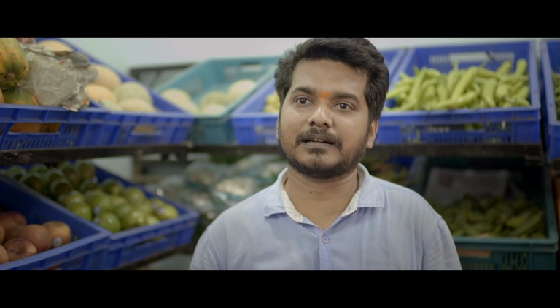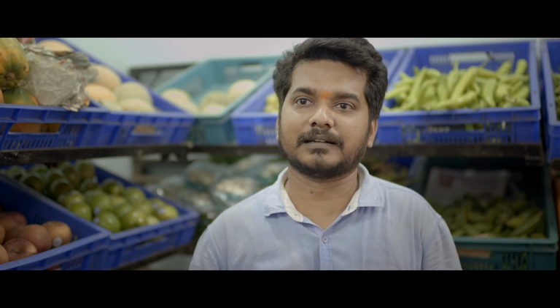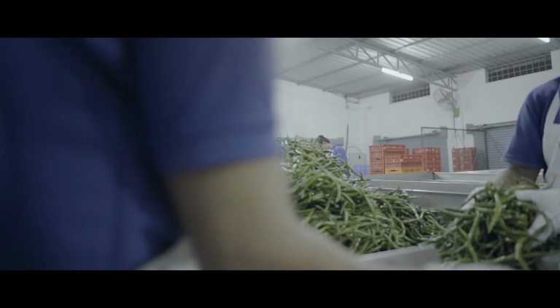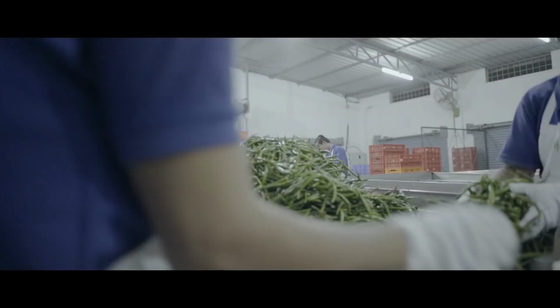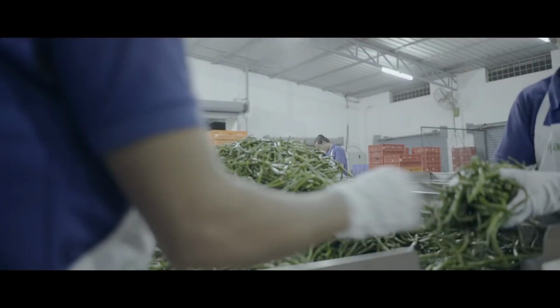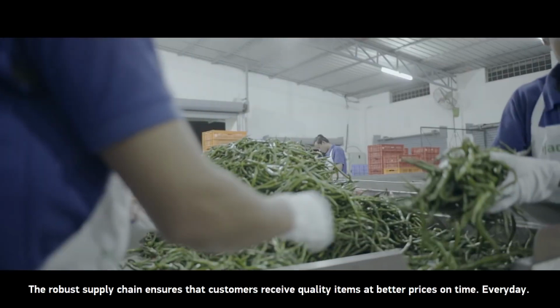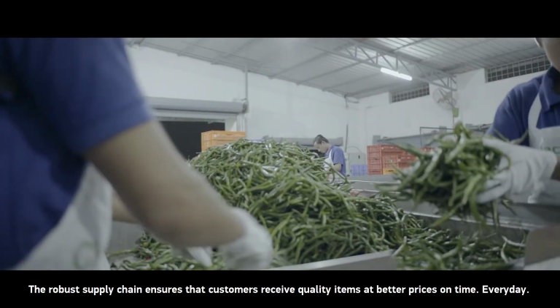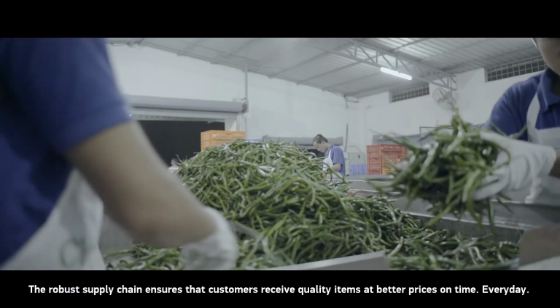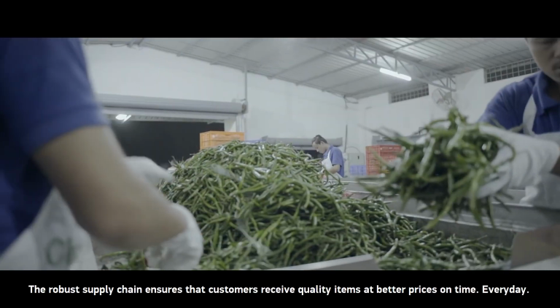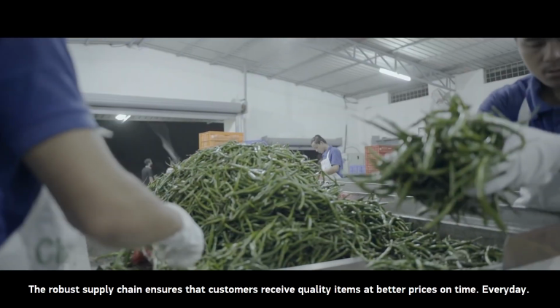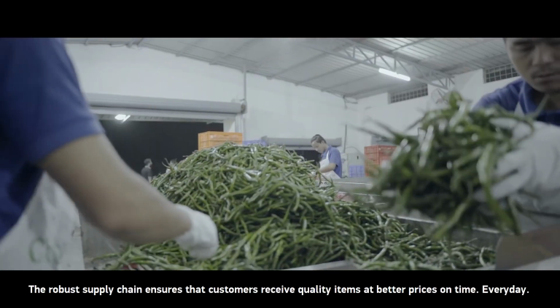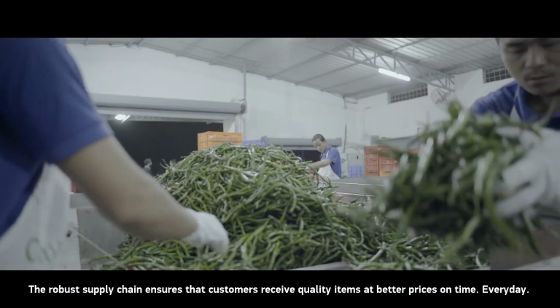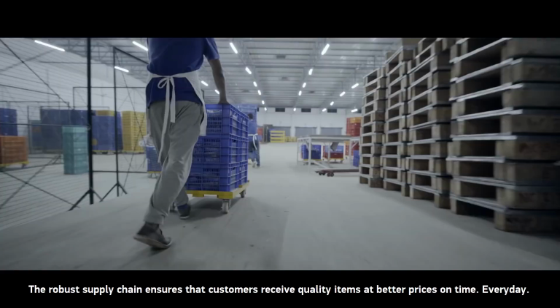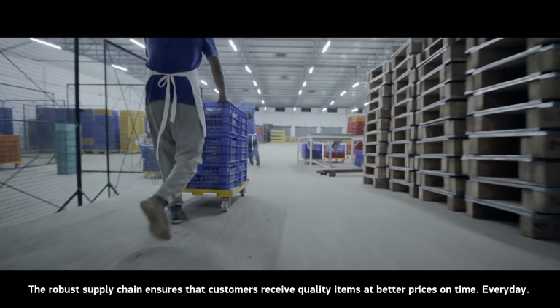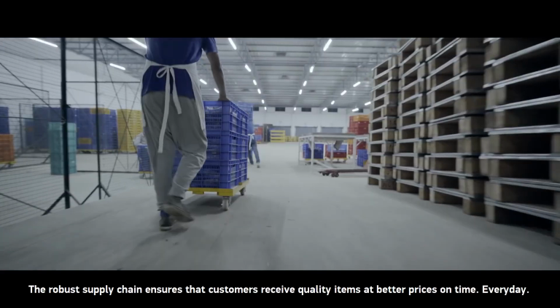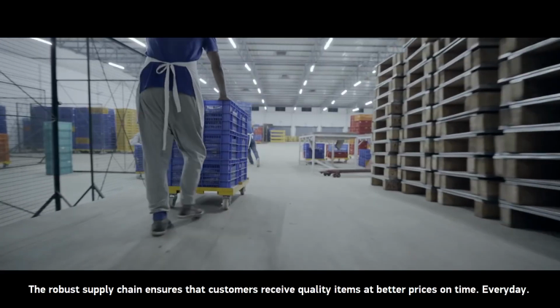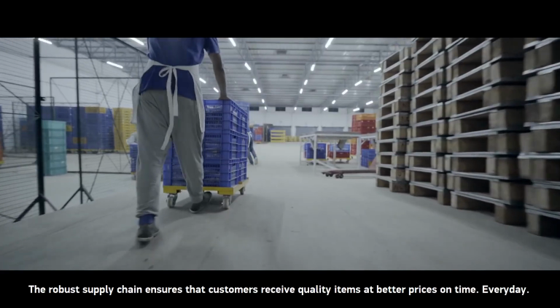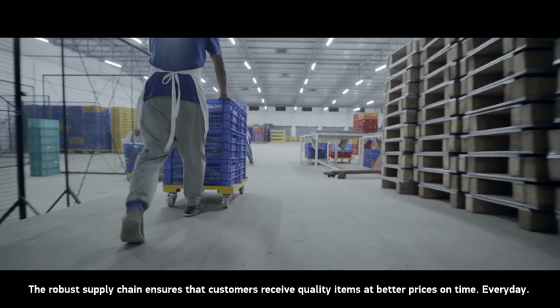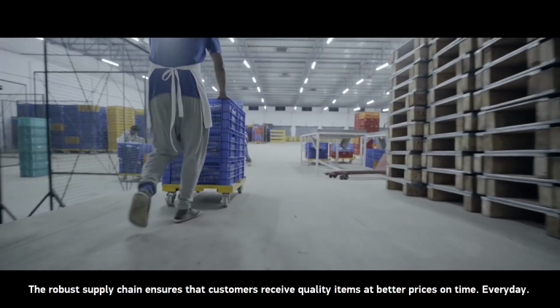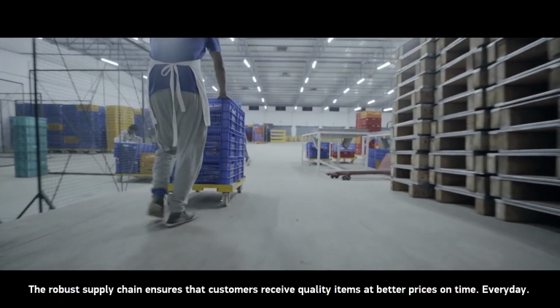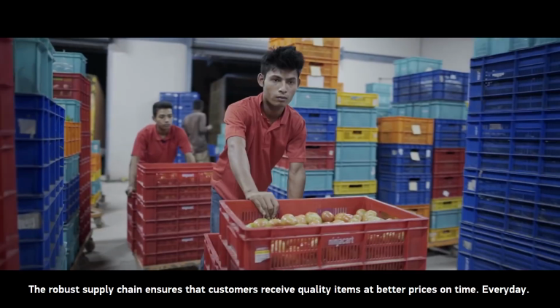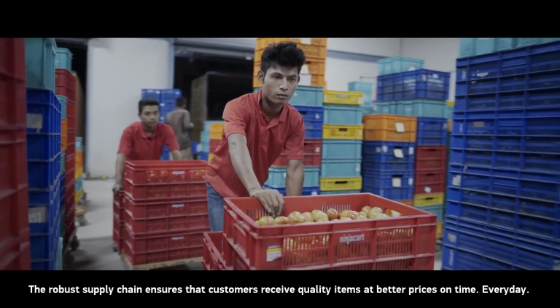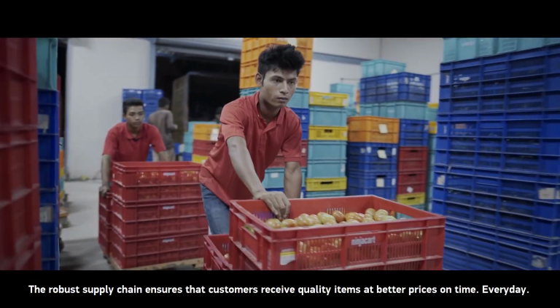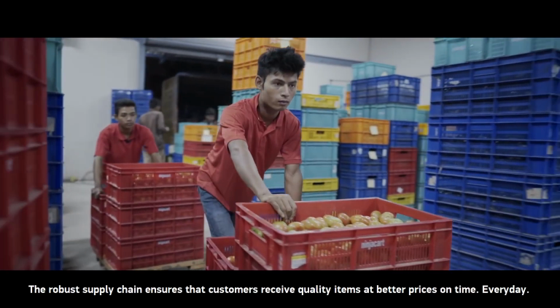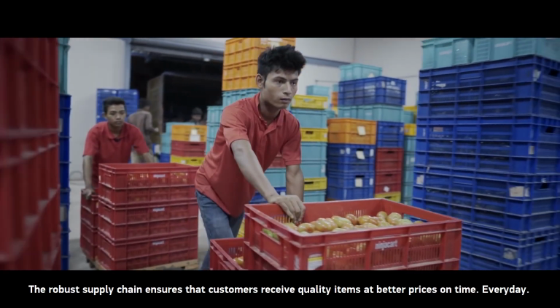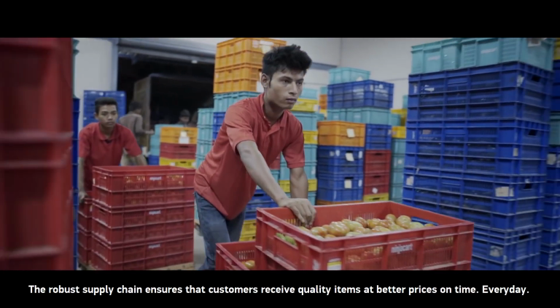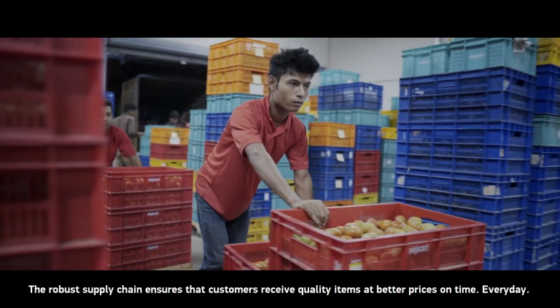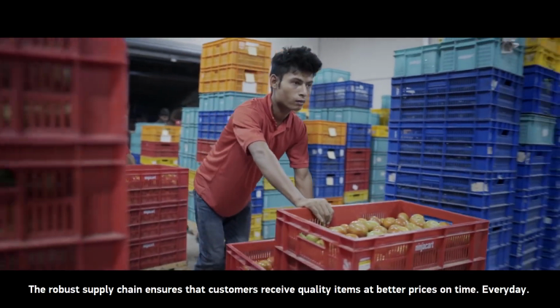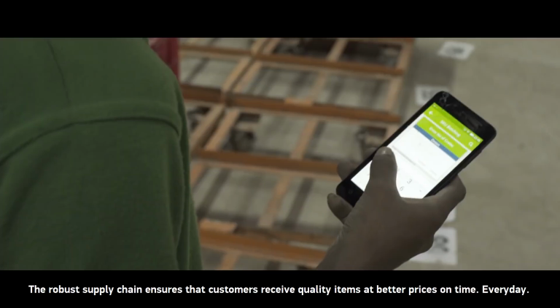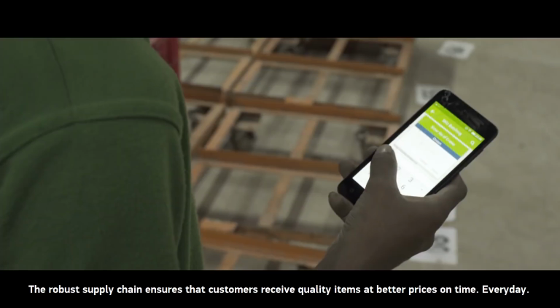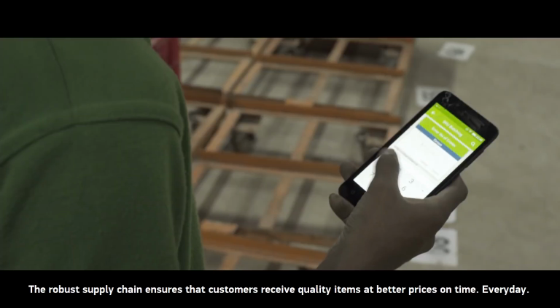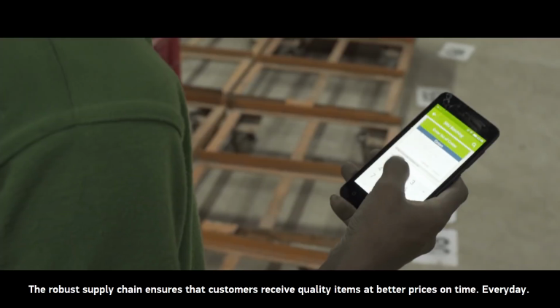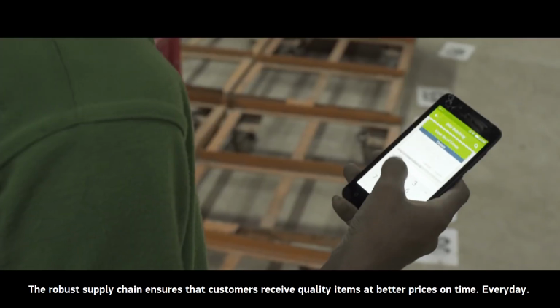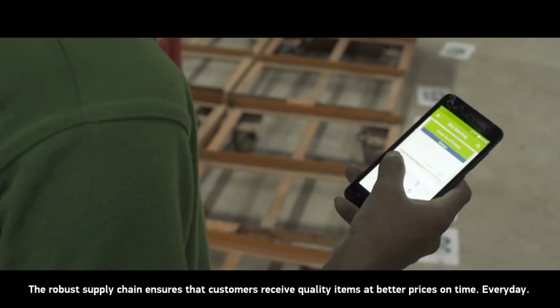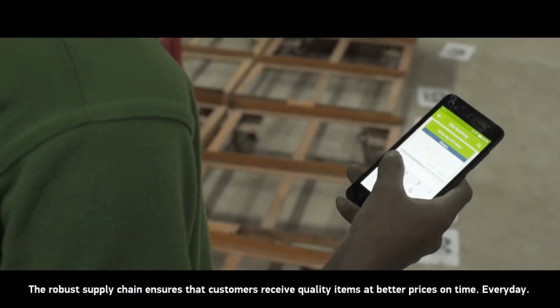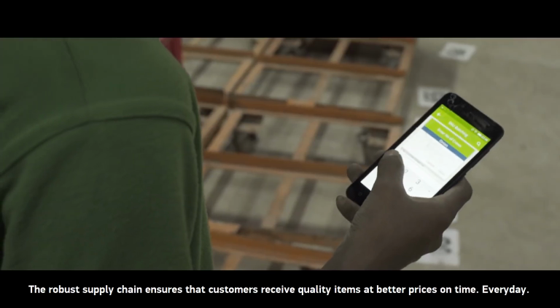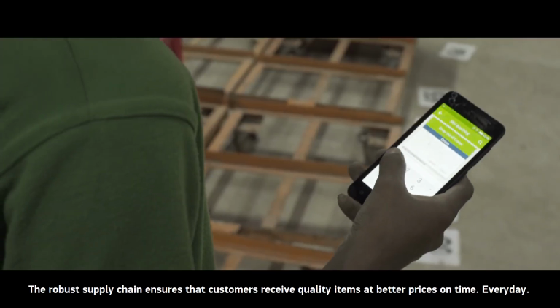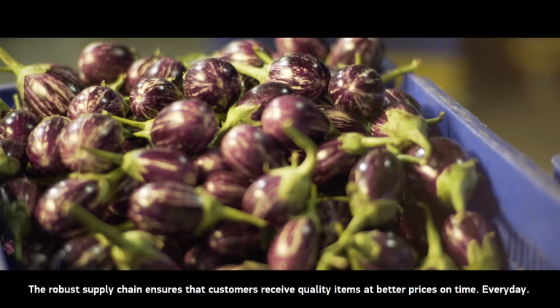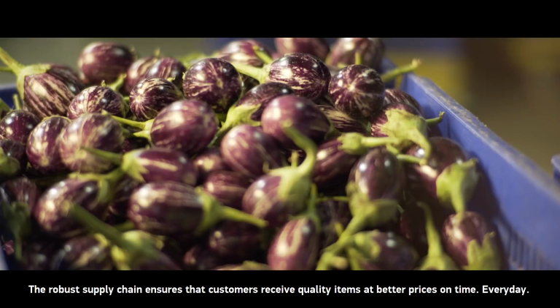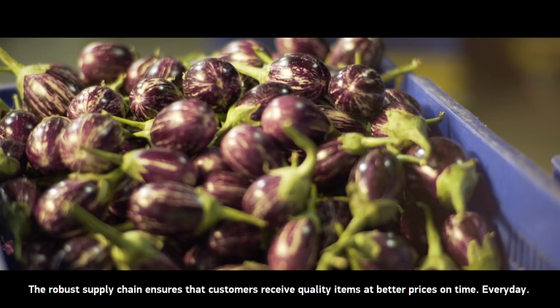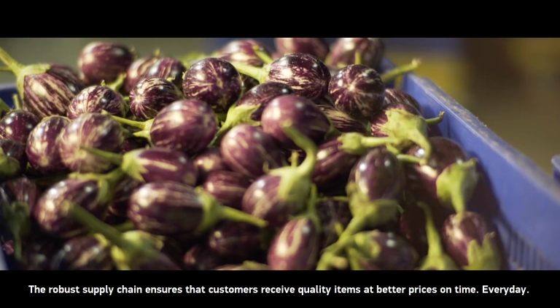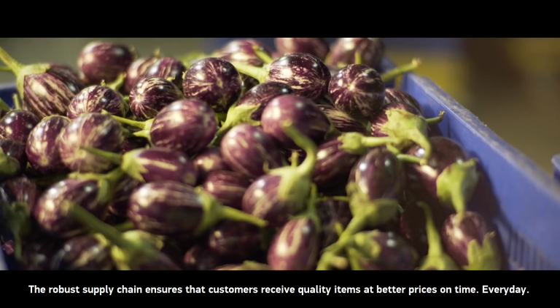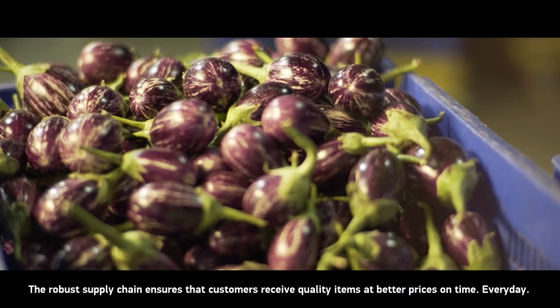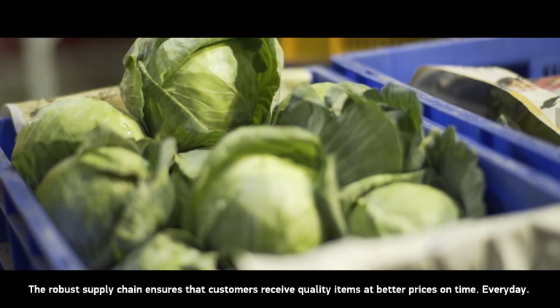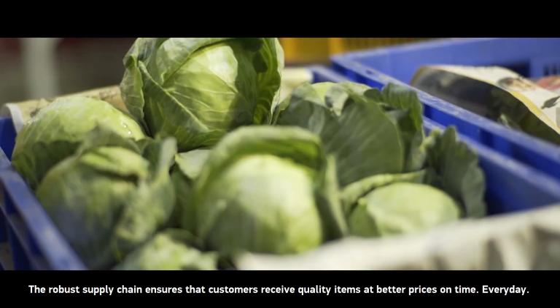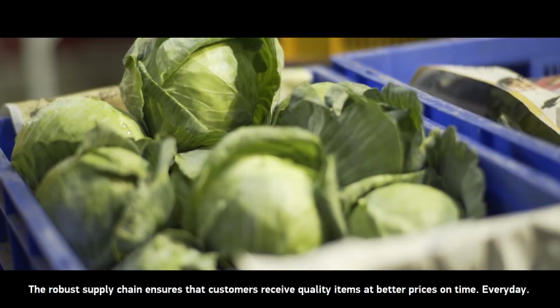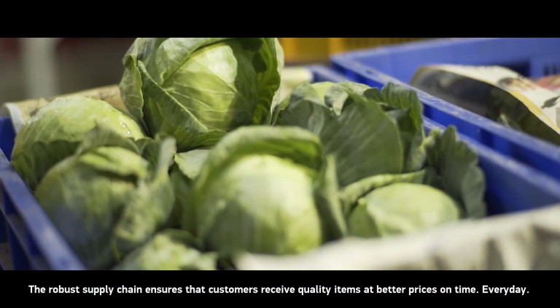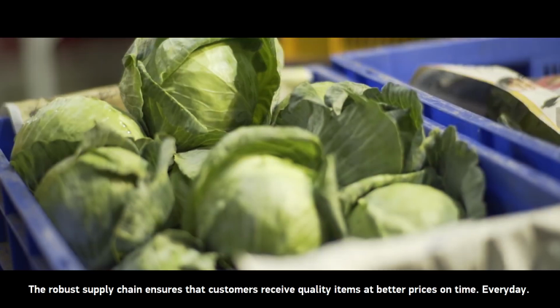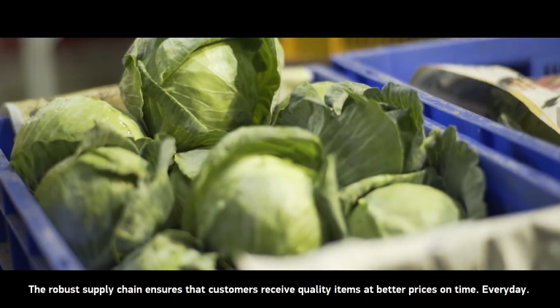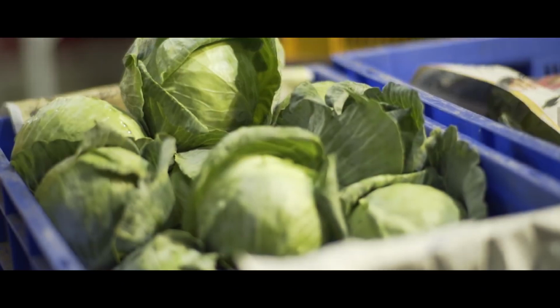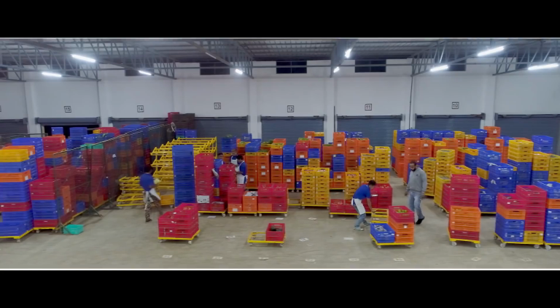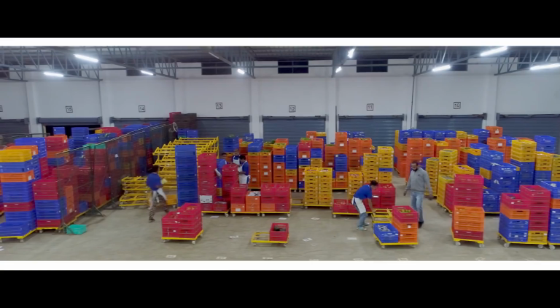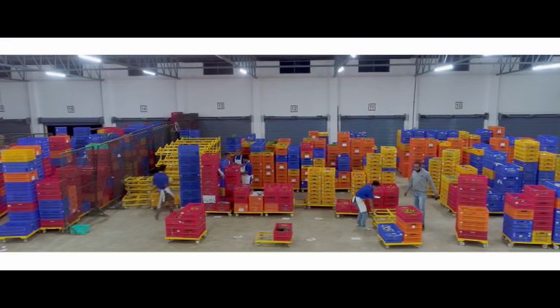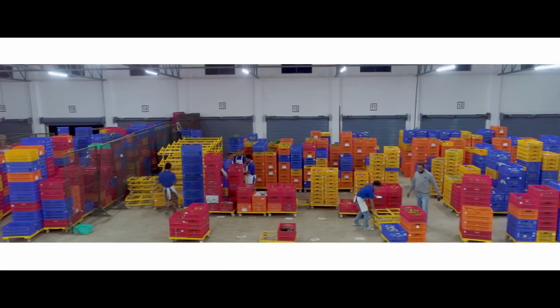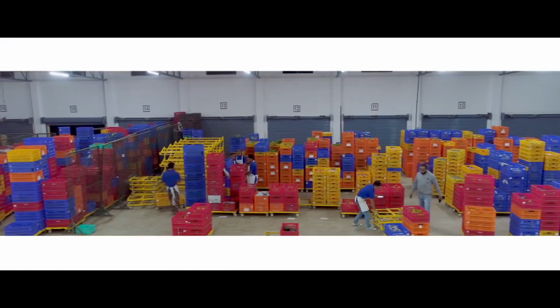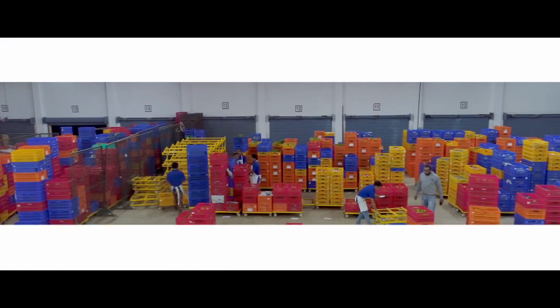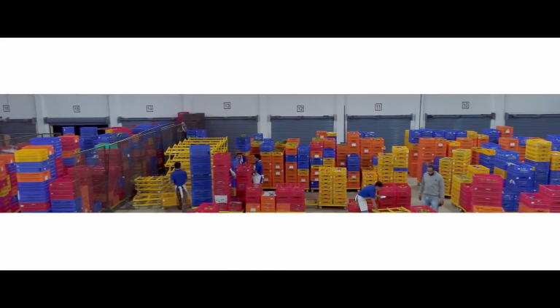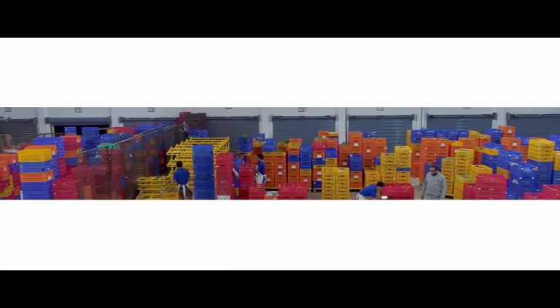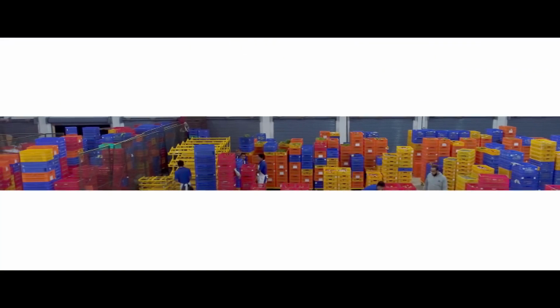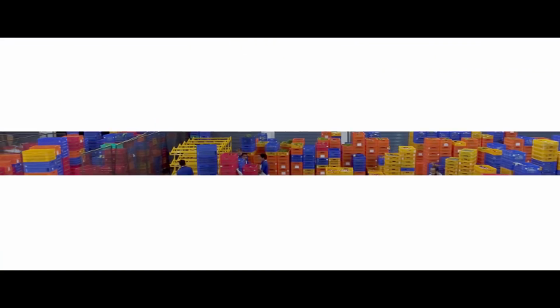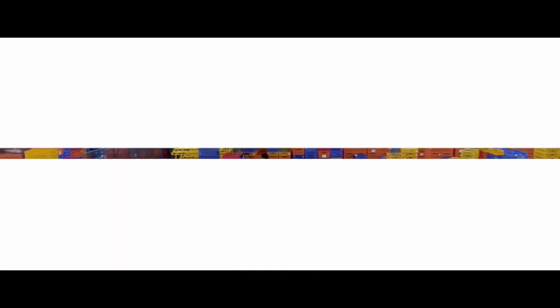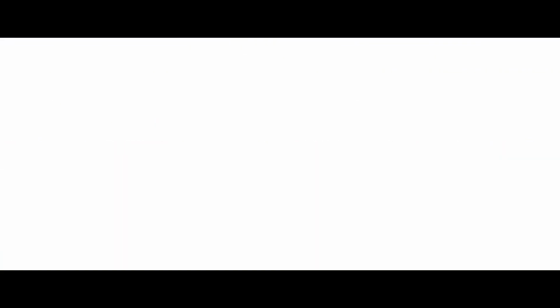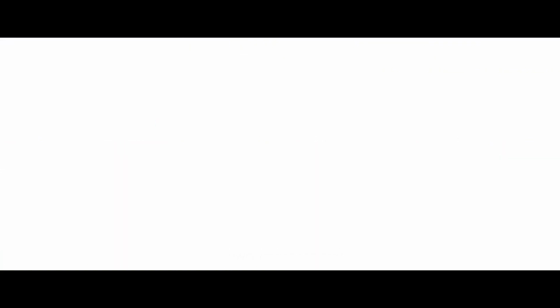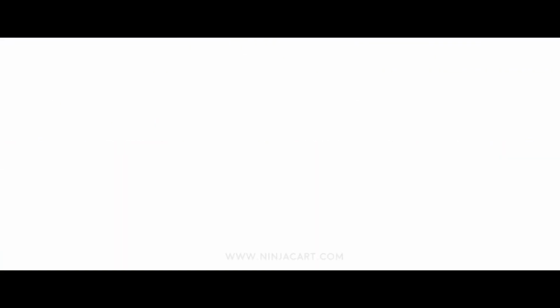The robust supply chain ensures that customers receive quality items at better prices, on time, every day.